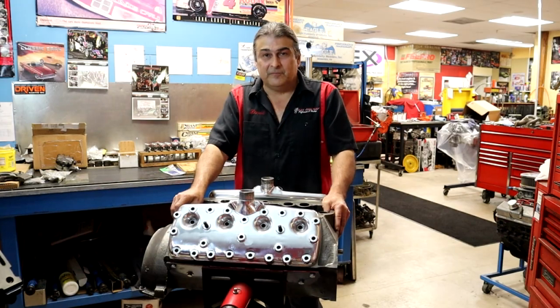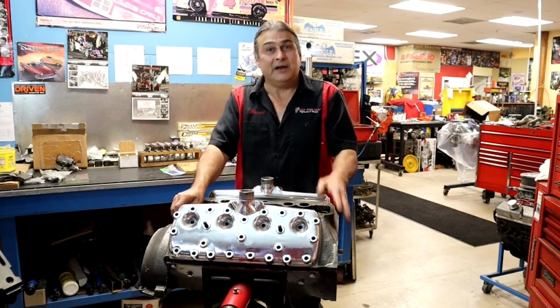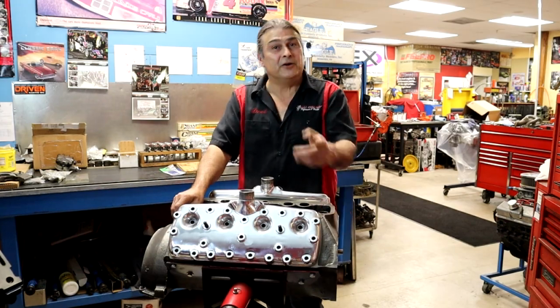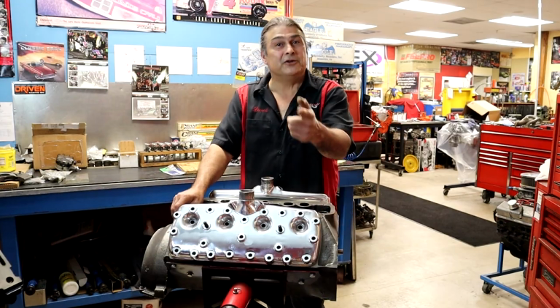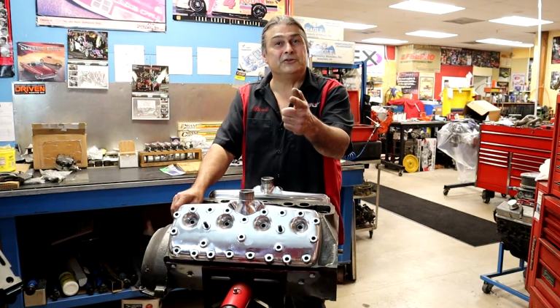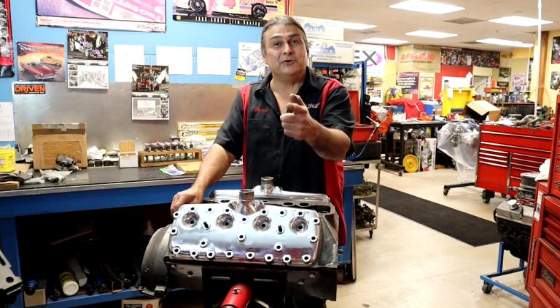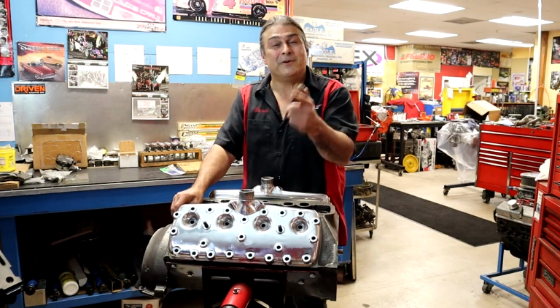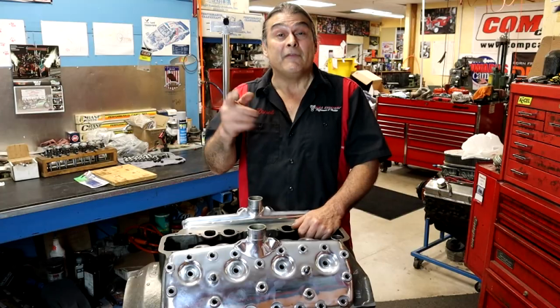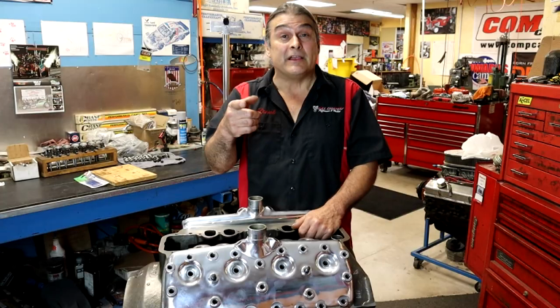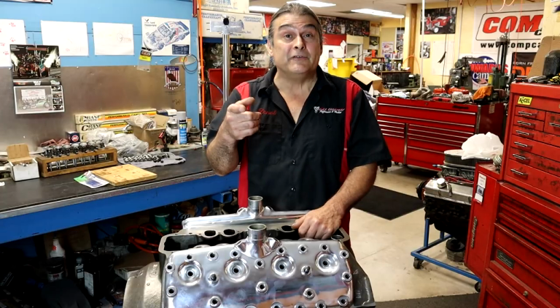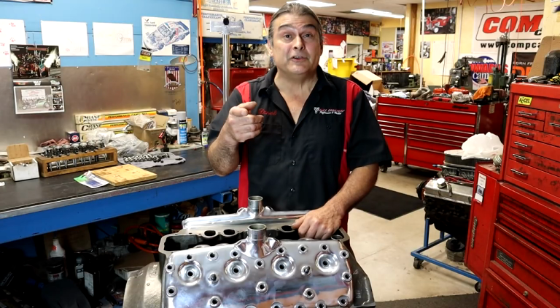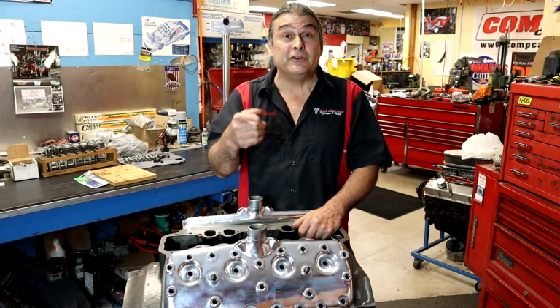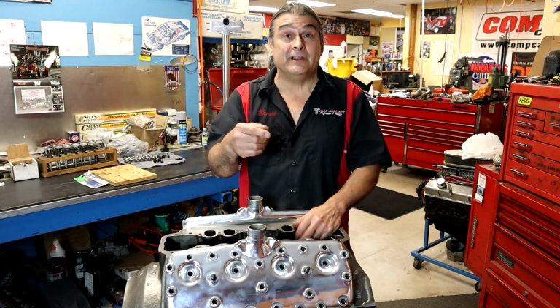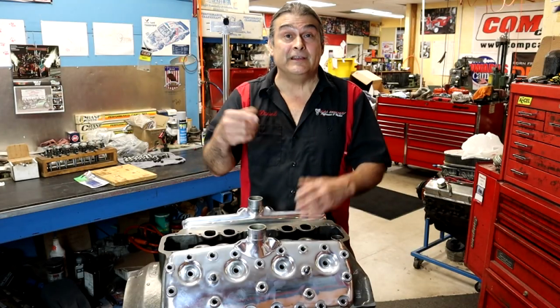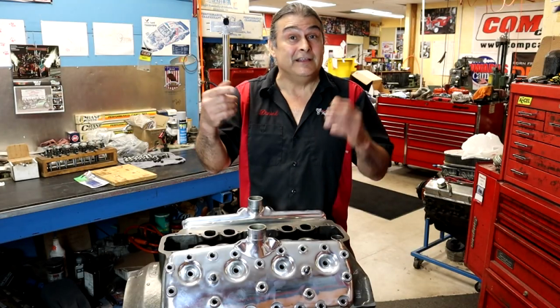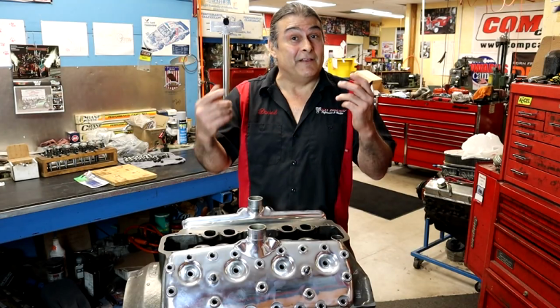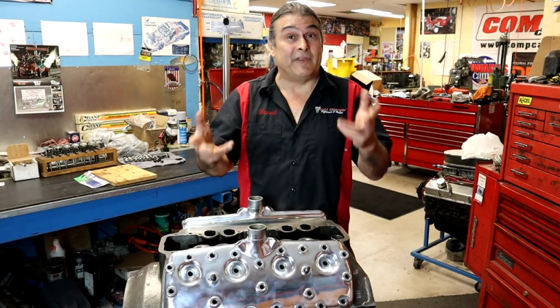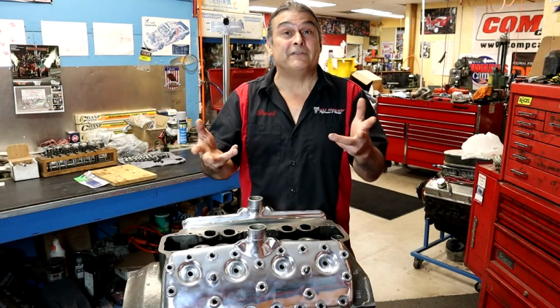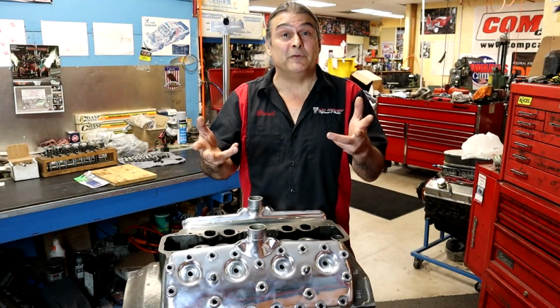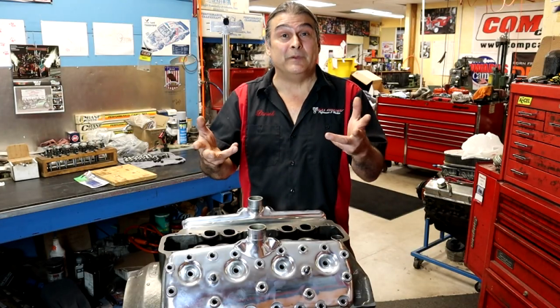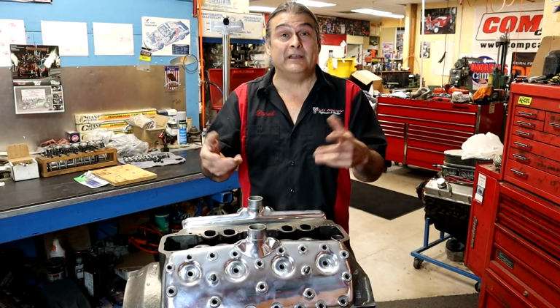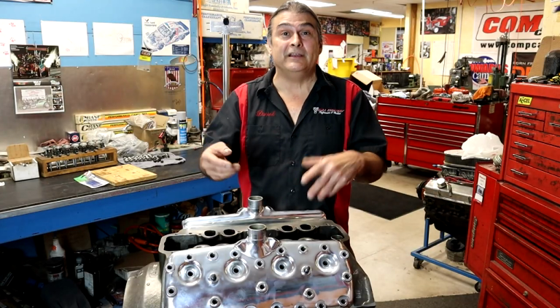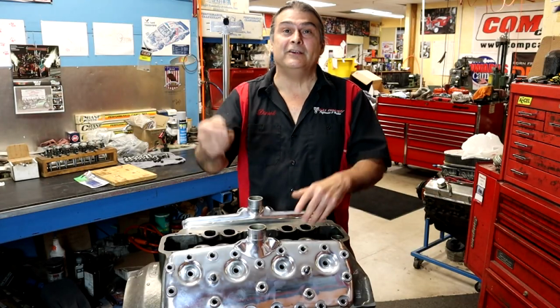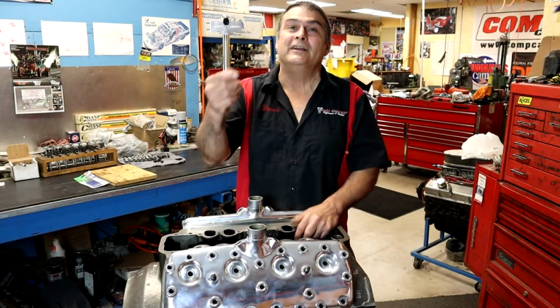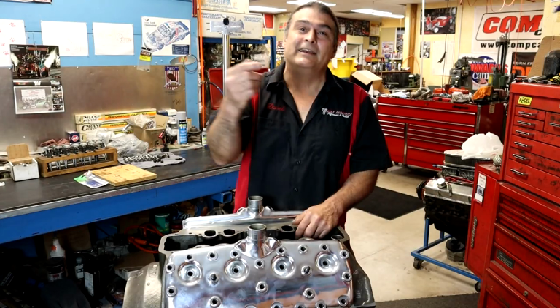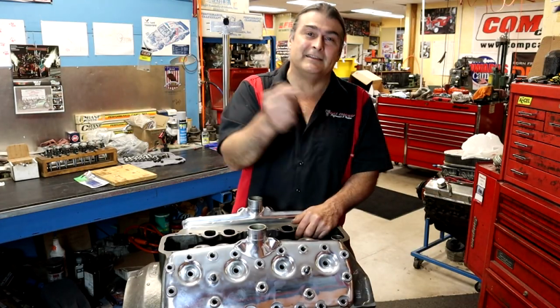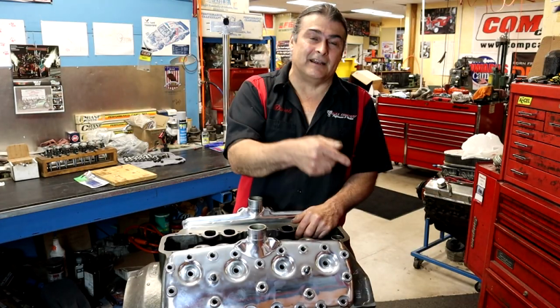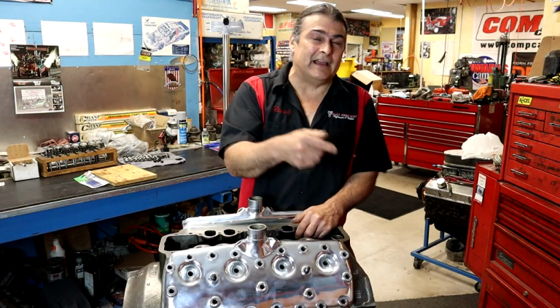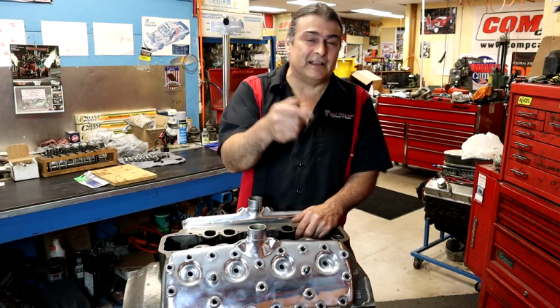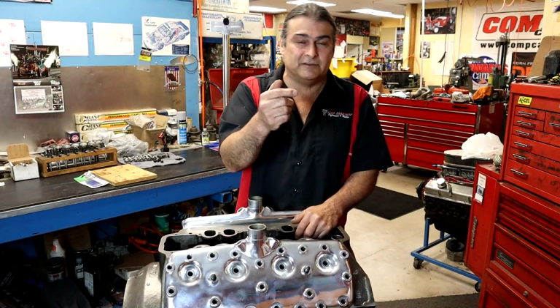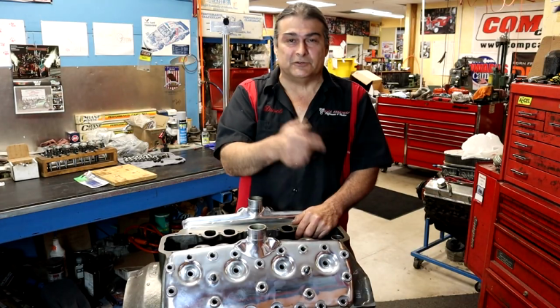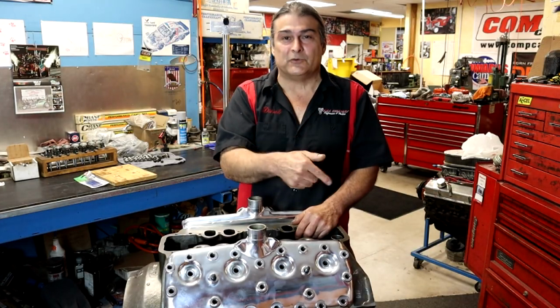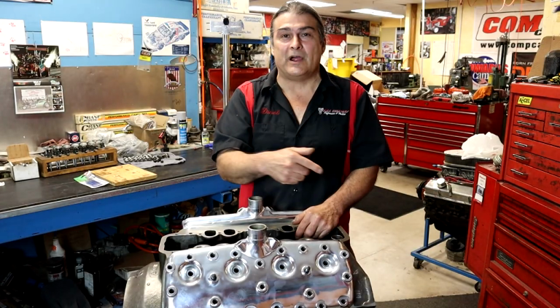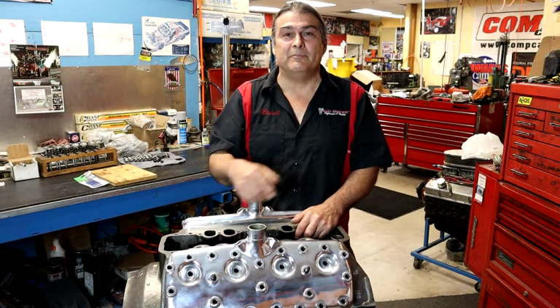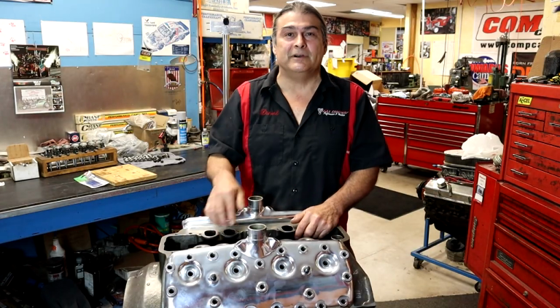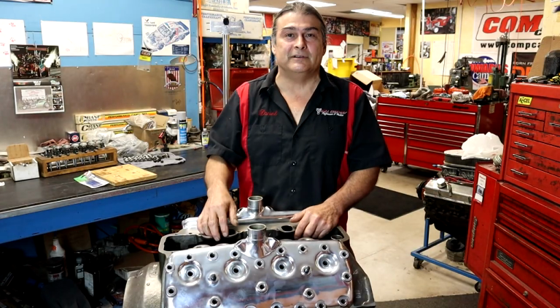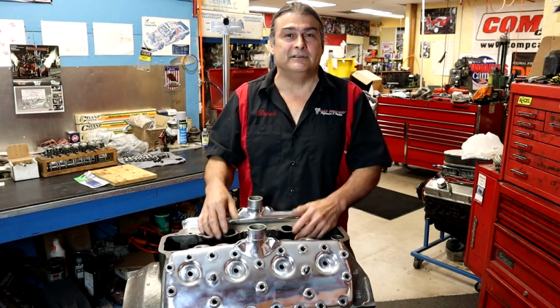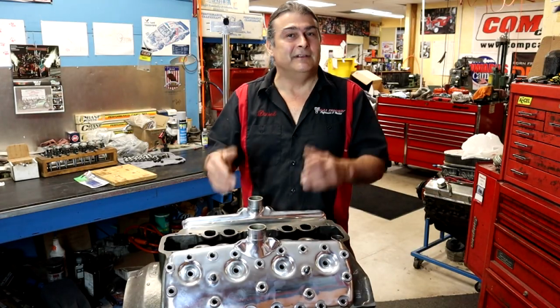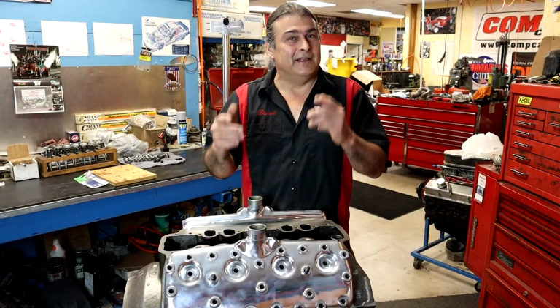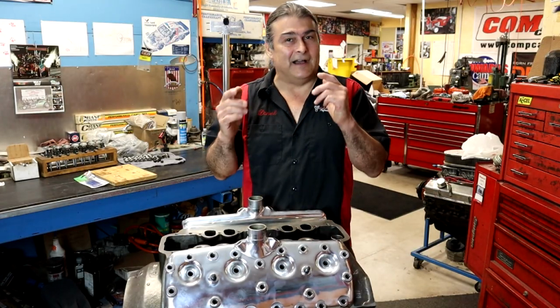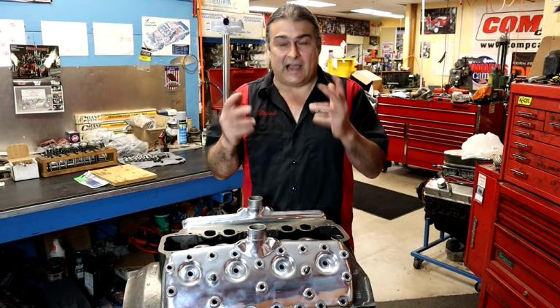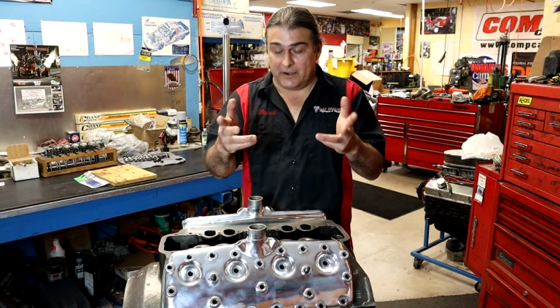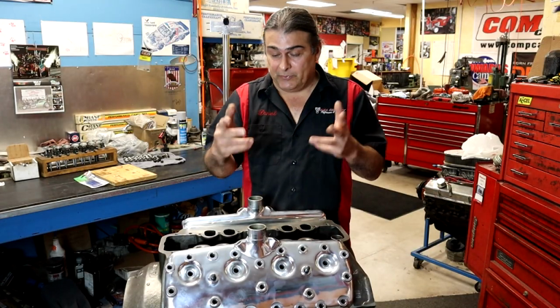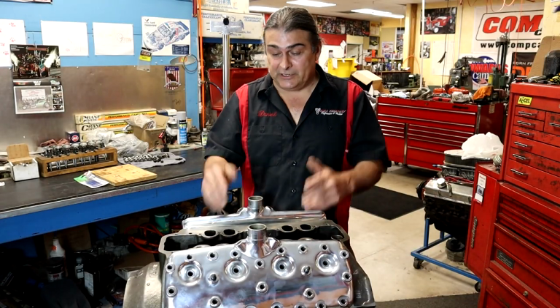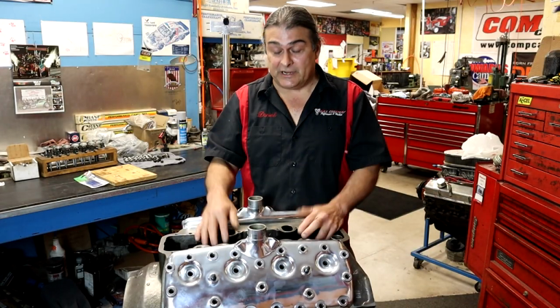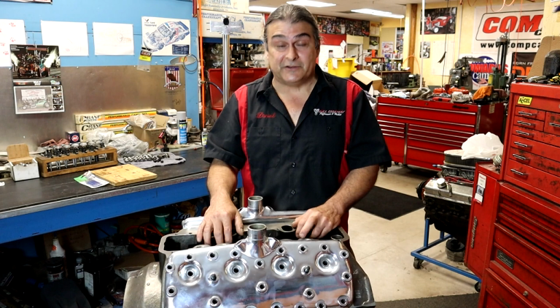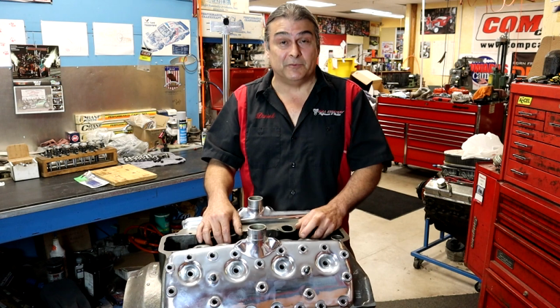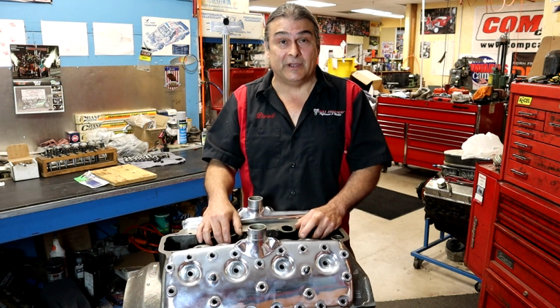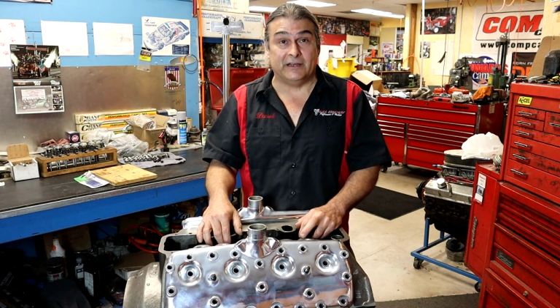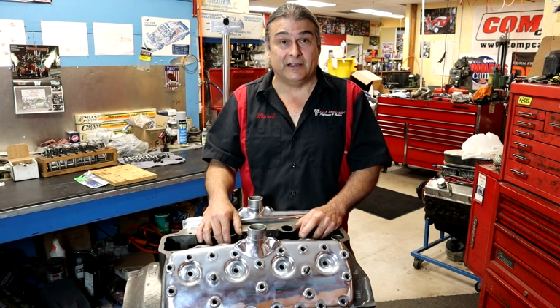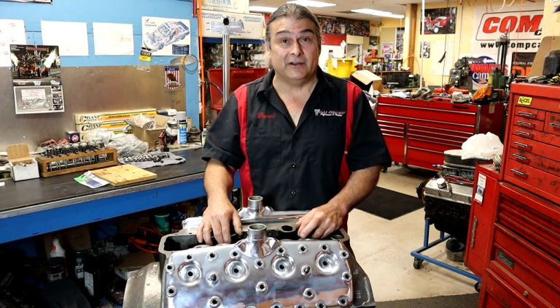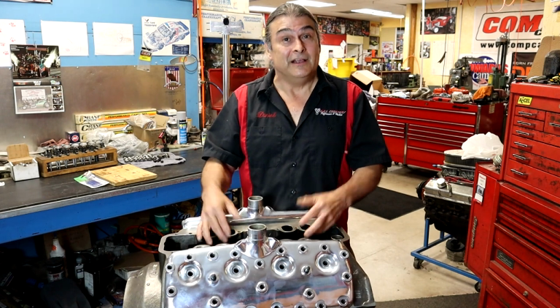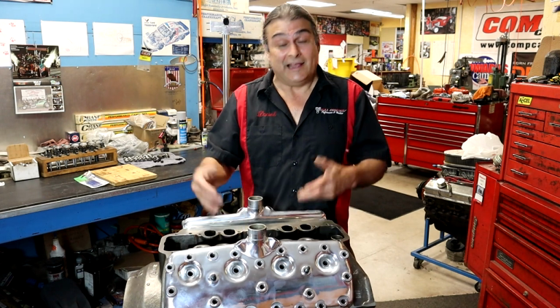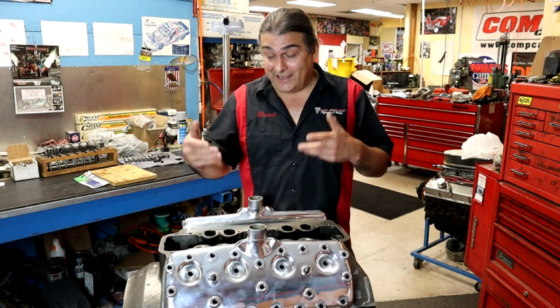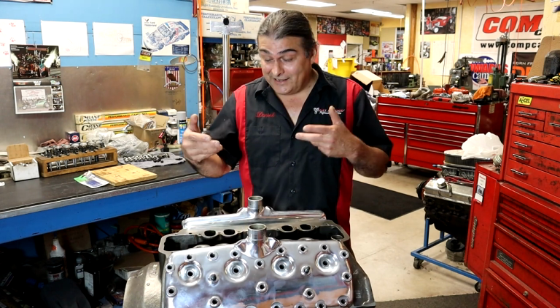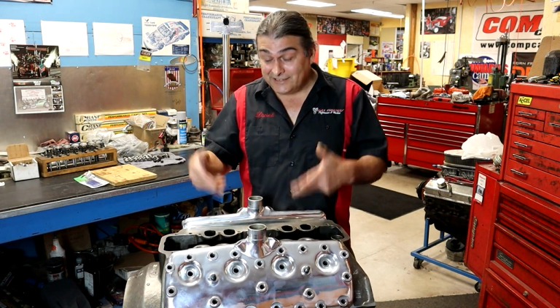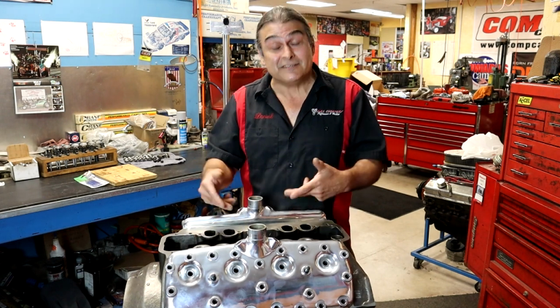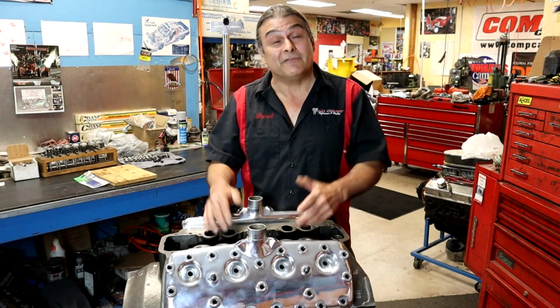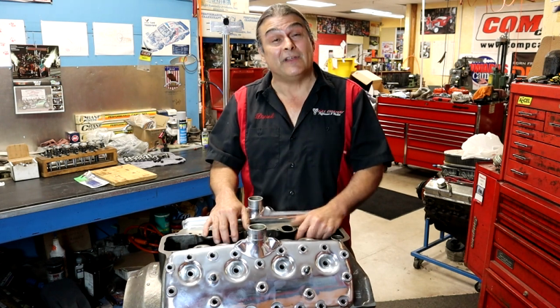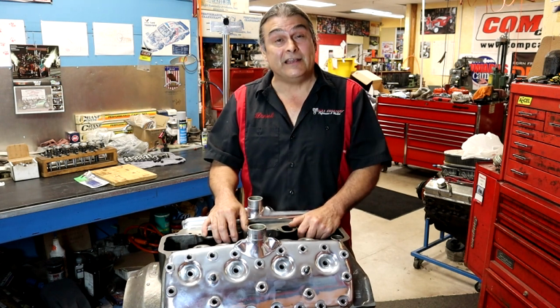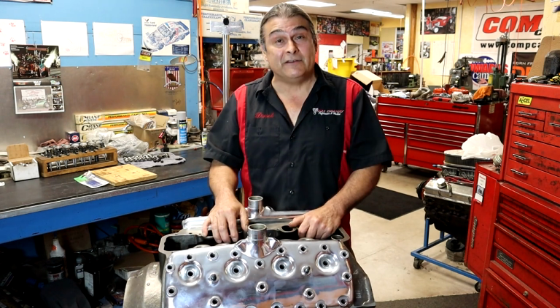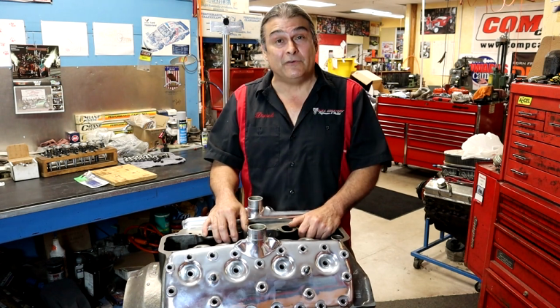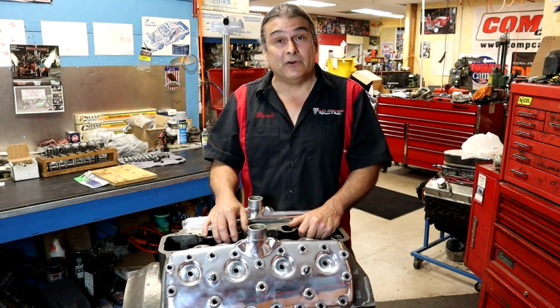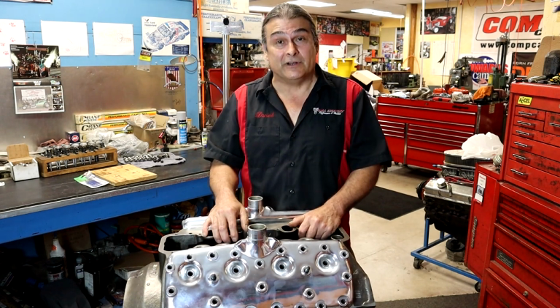Hello YouTube, thank you for tuning in, thanks for being here. Hit the like and subscribe button. I appreciate you being here — and this is the flathead Ford.